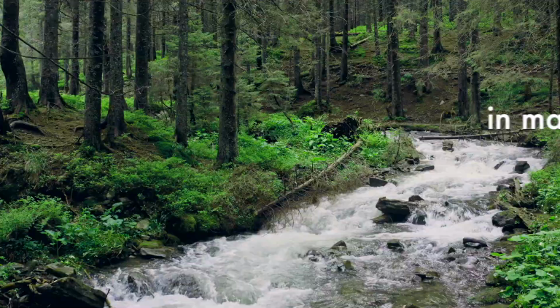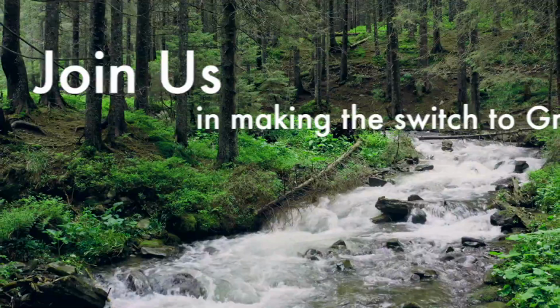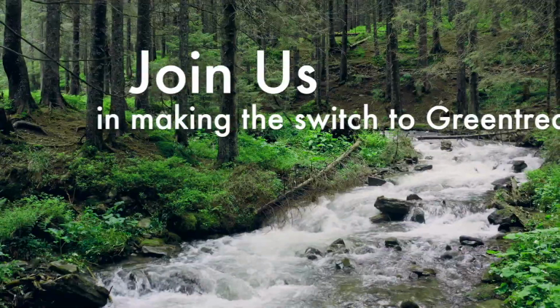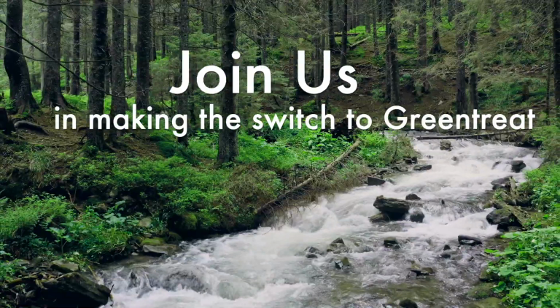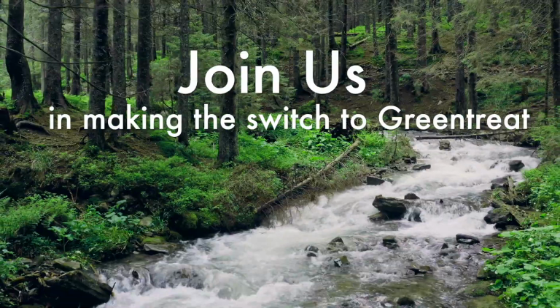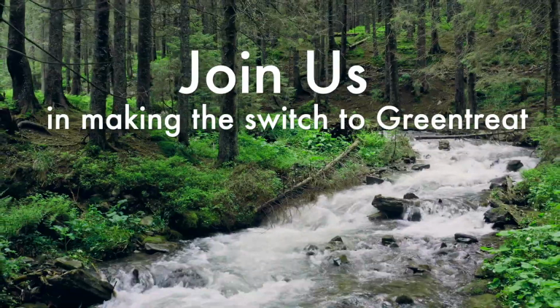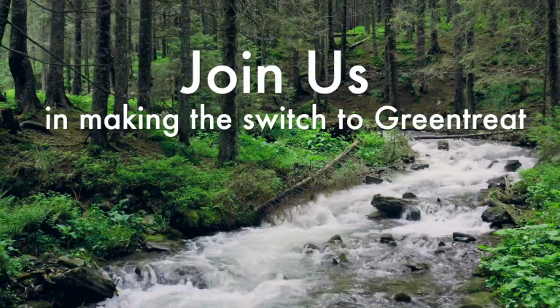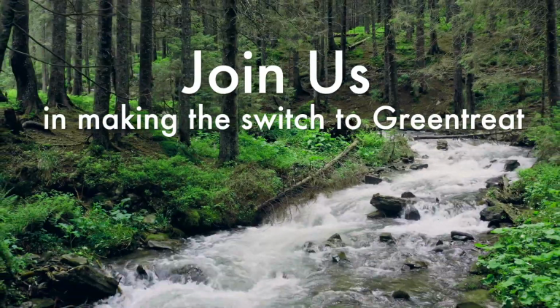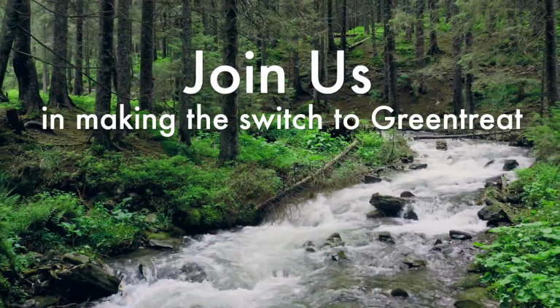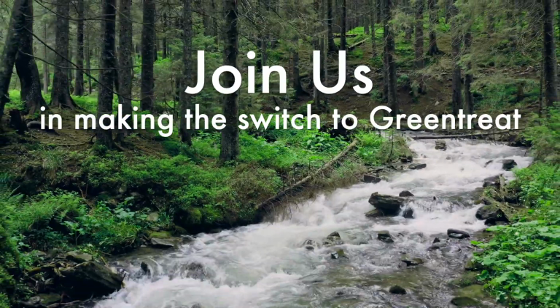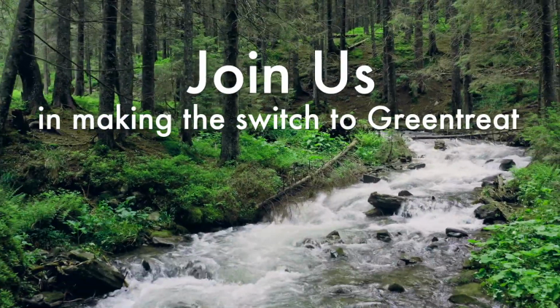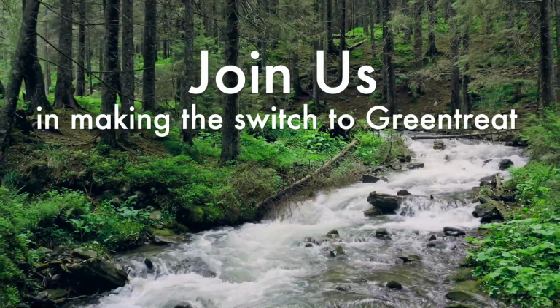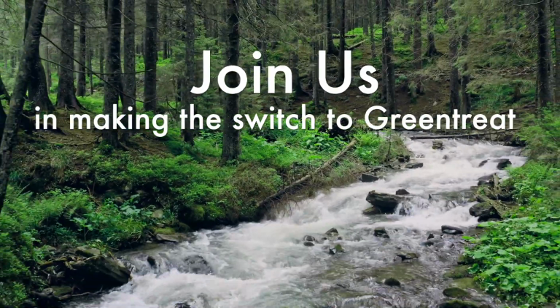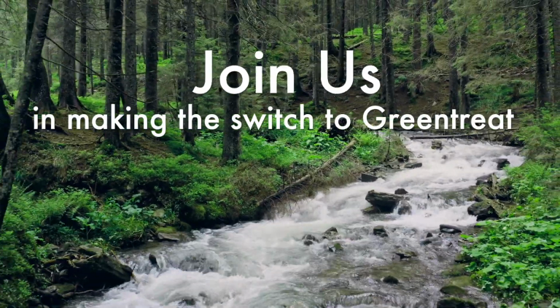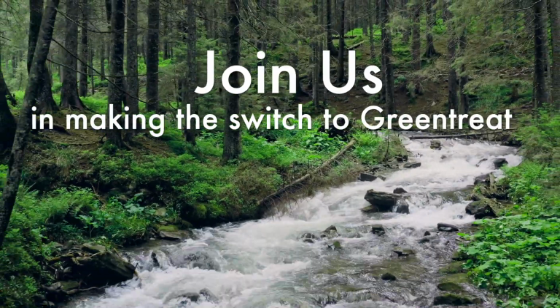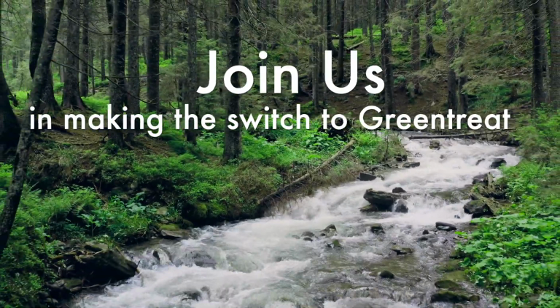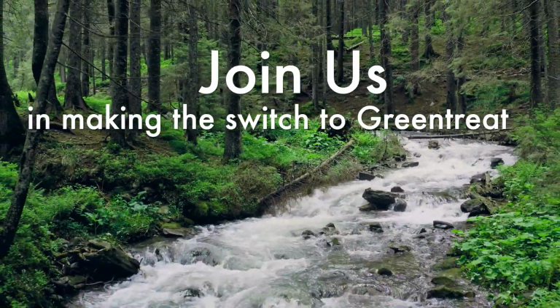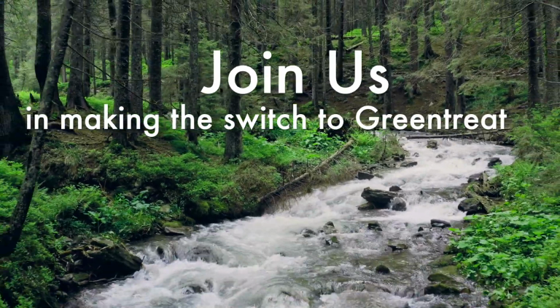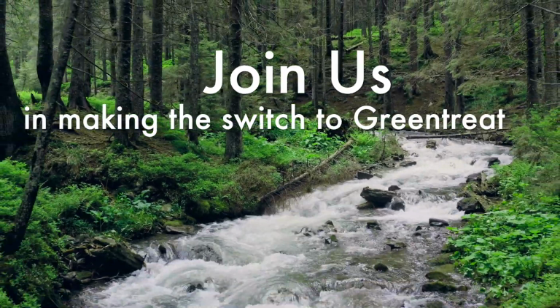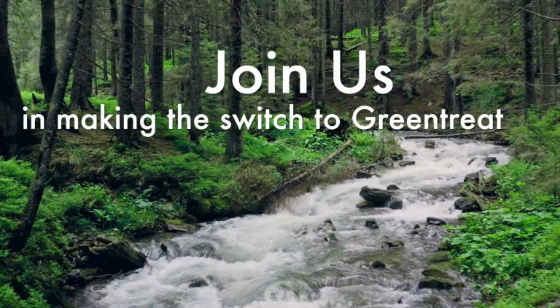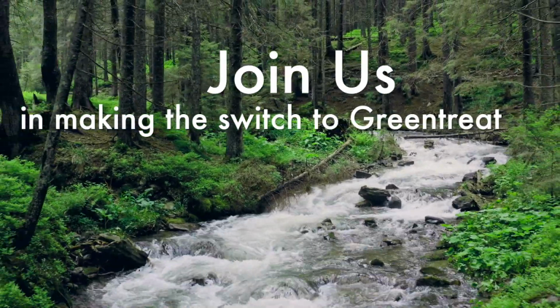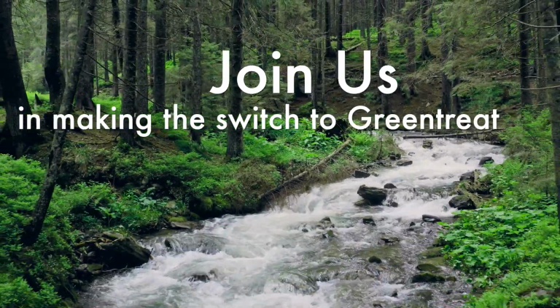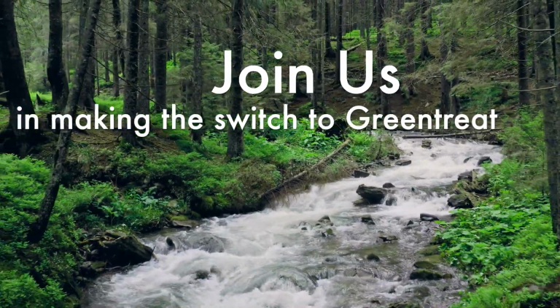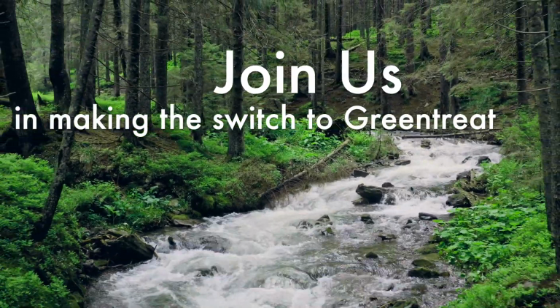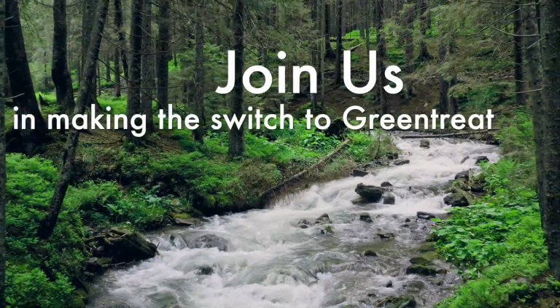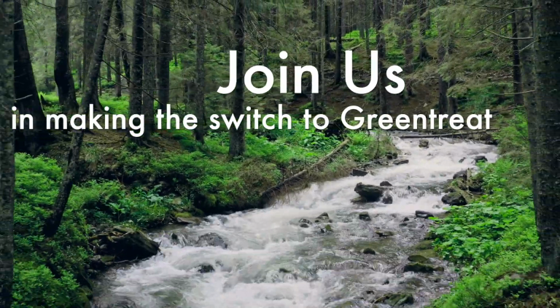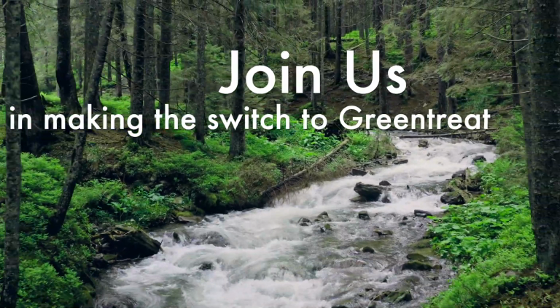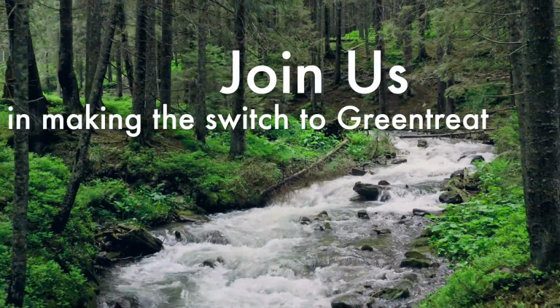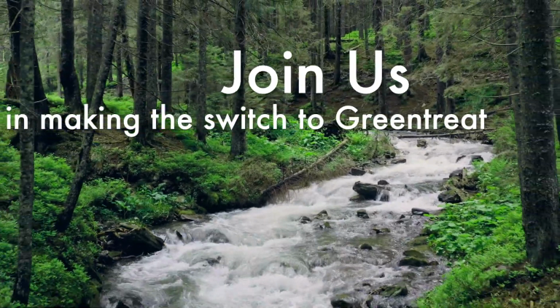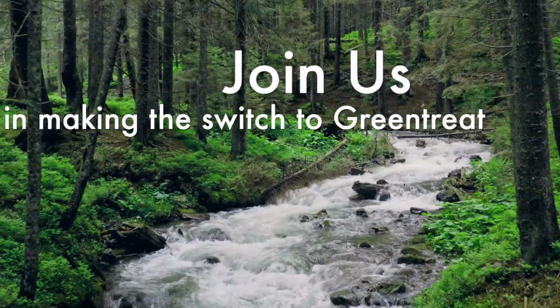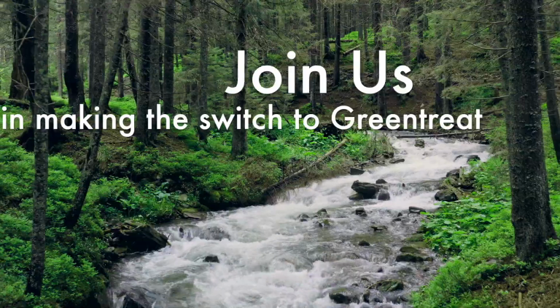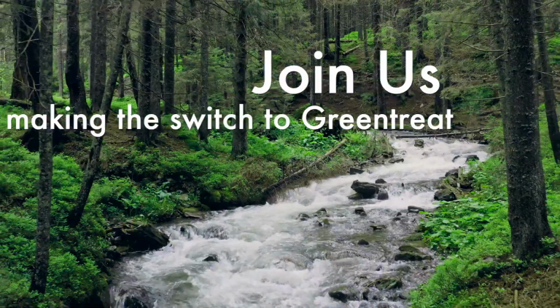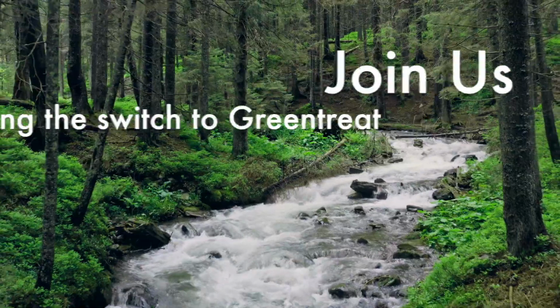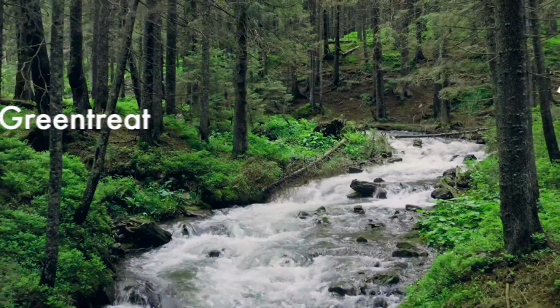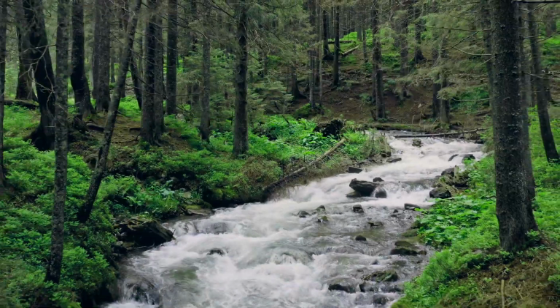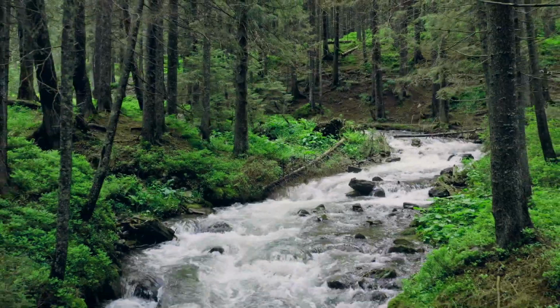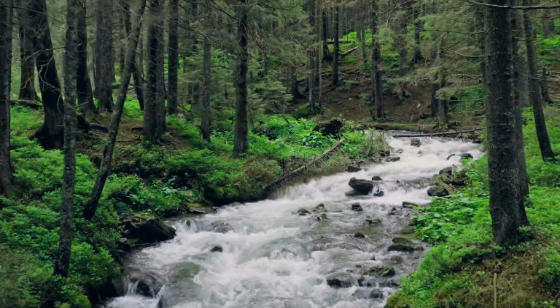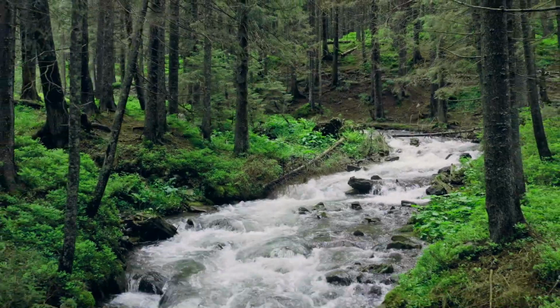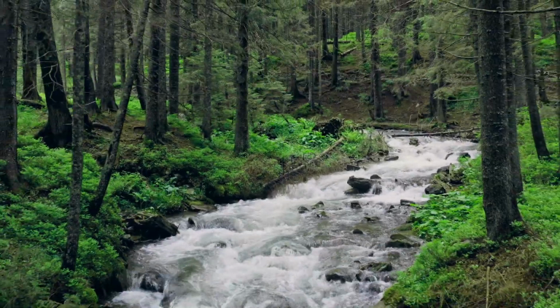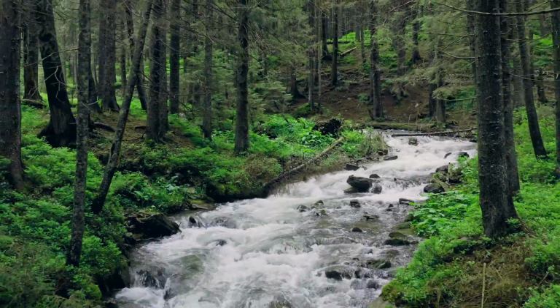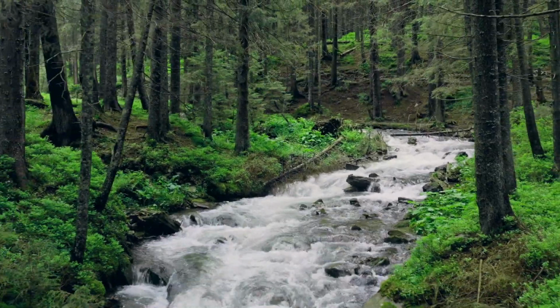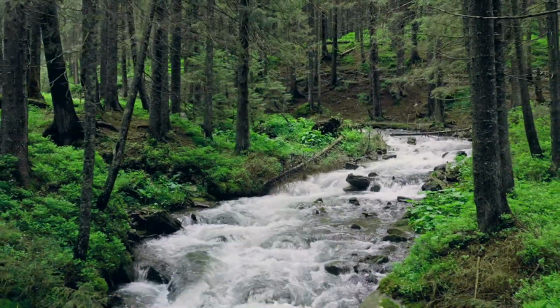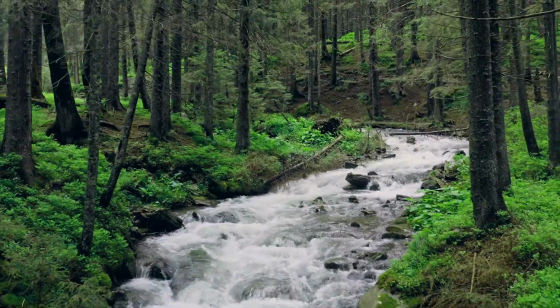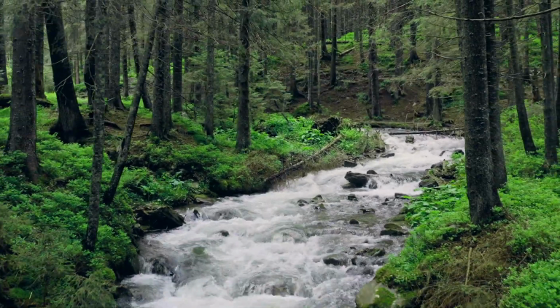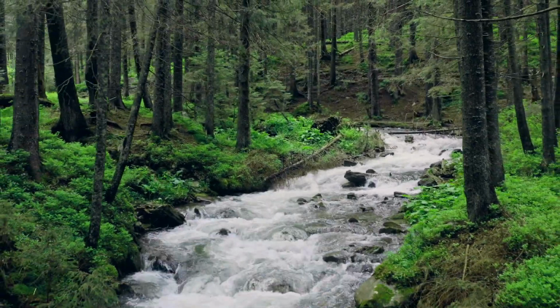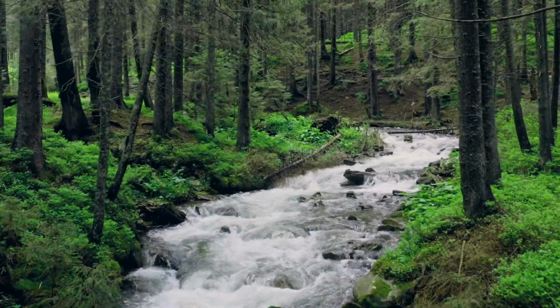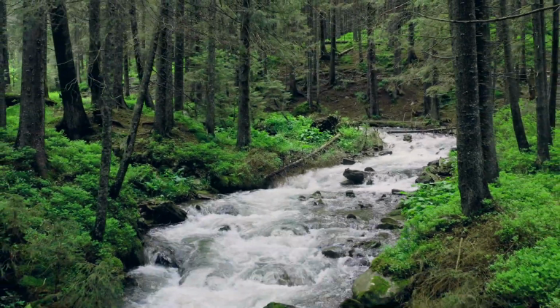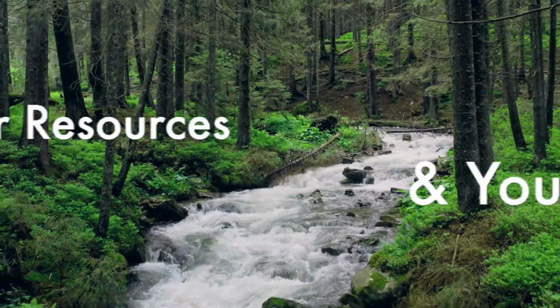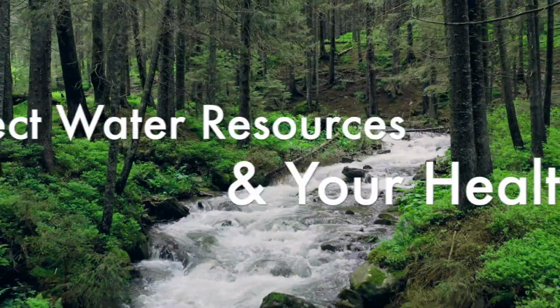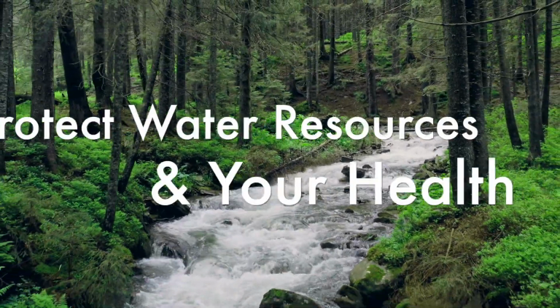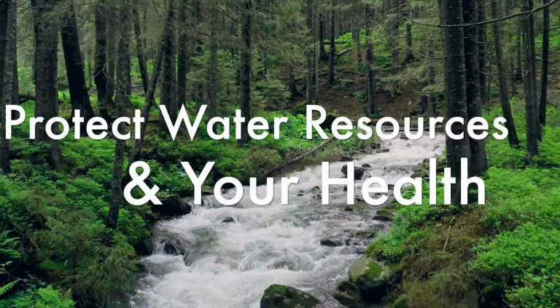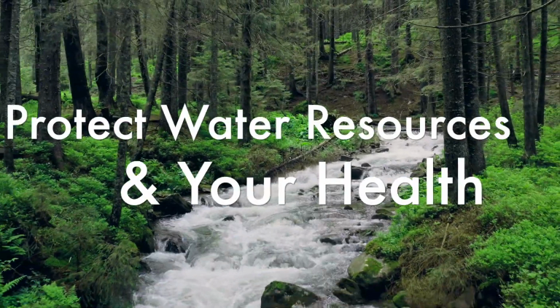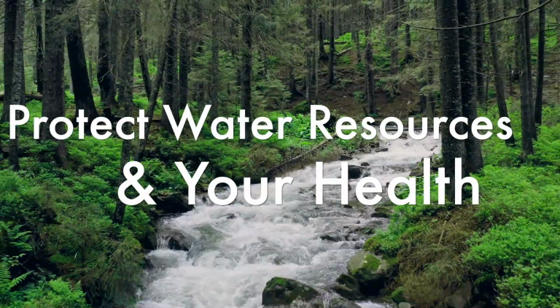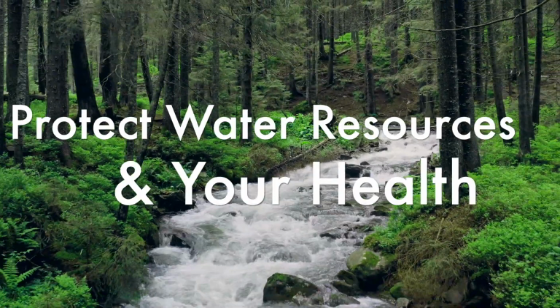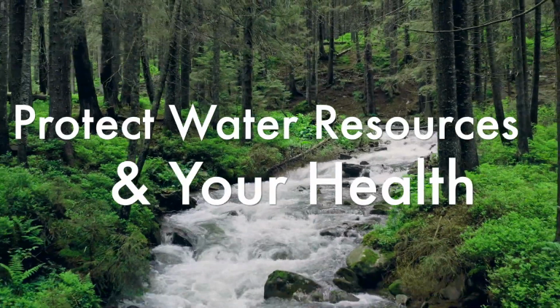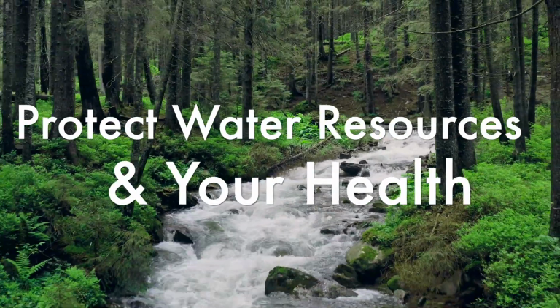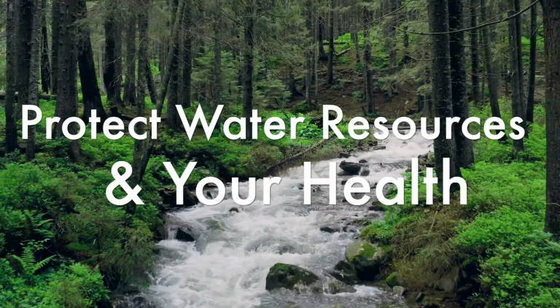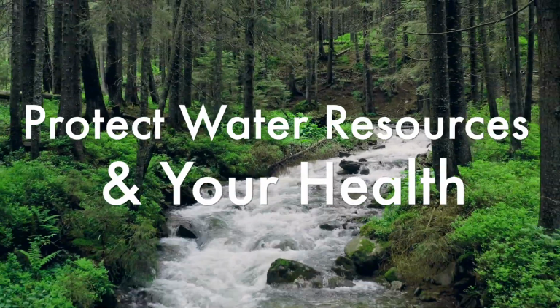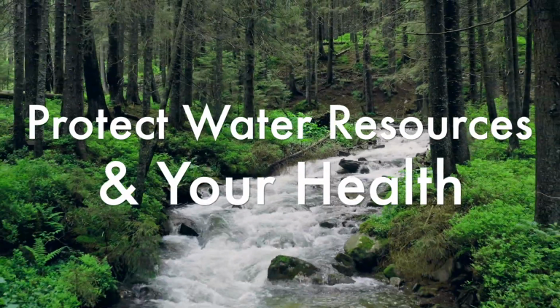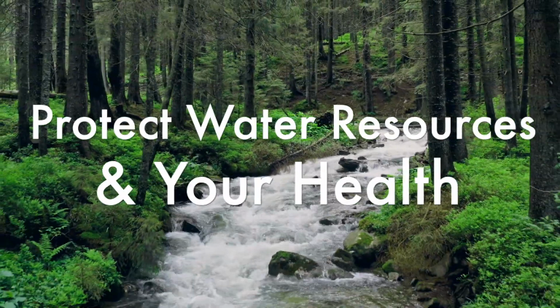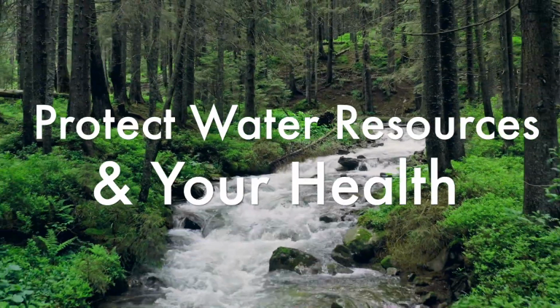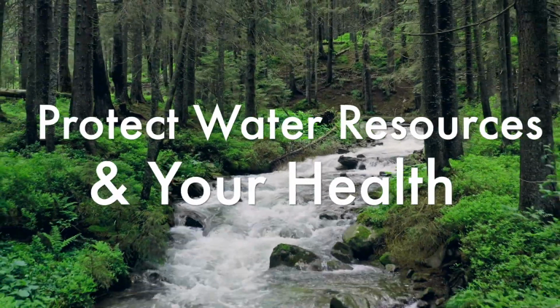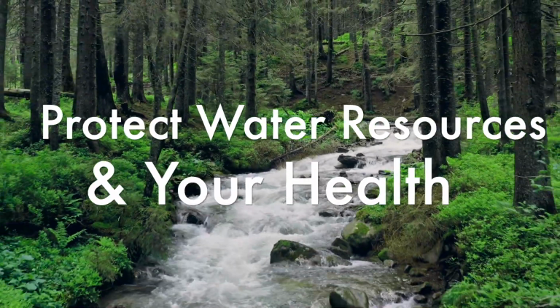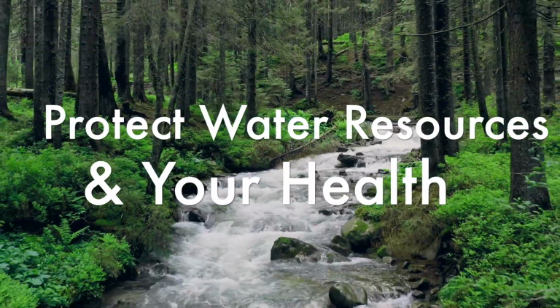Join us in making the switch to Green Treat and help protect our planet's precious water resources and your health.